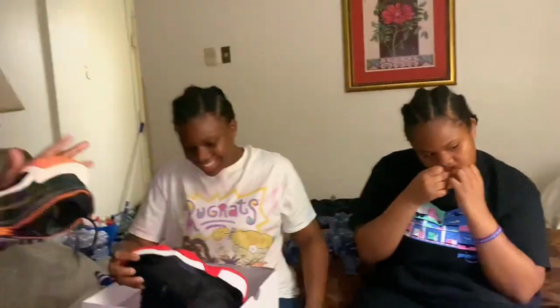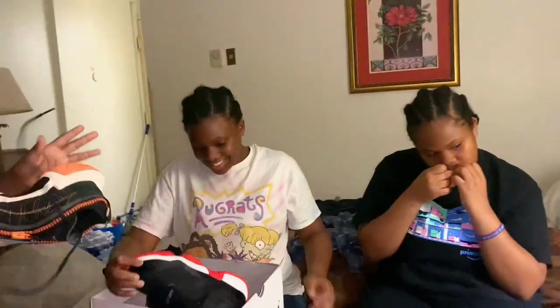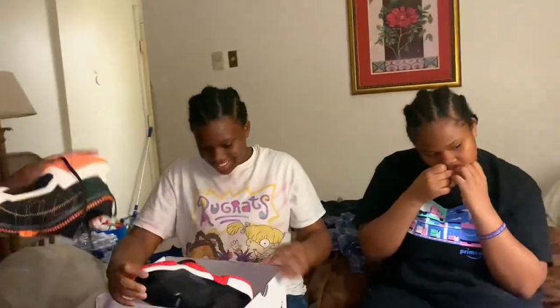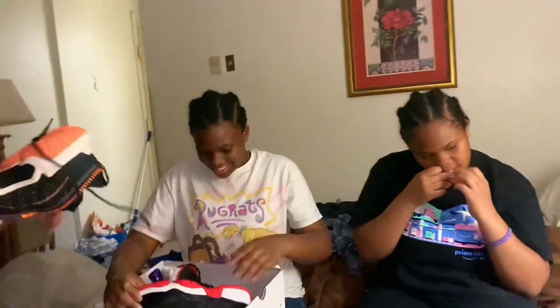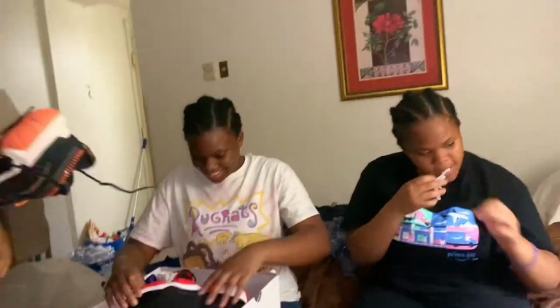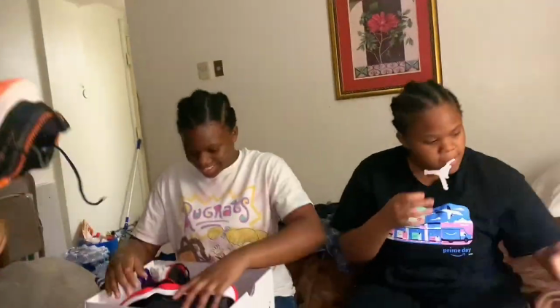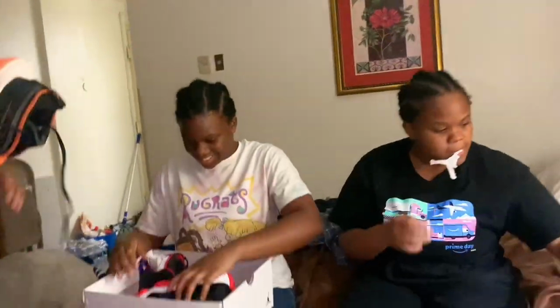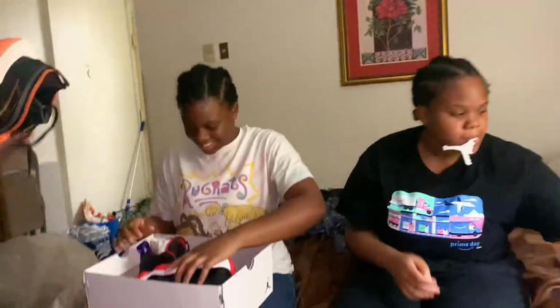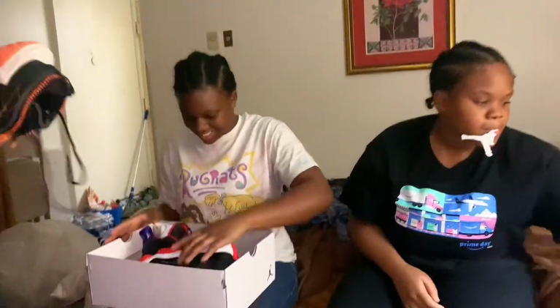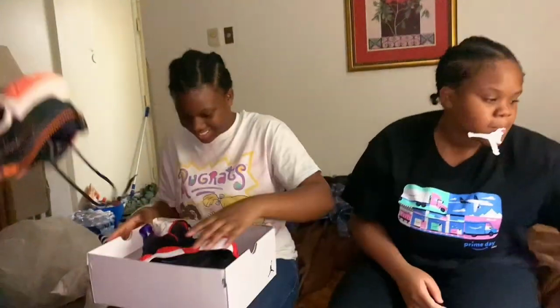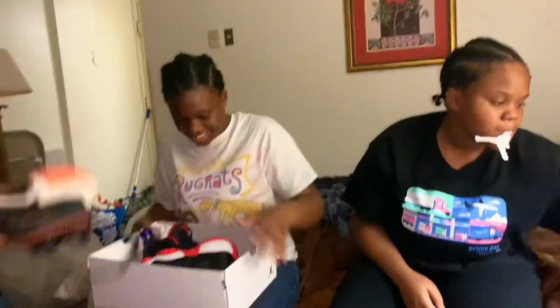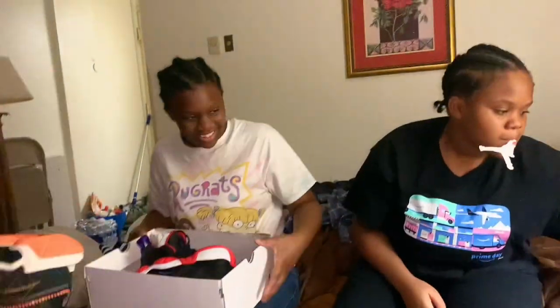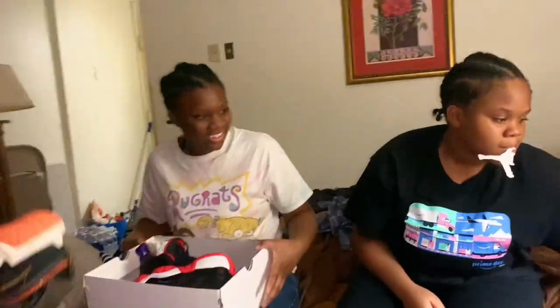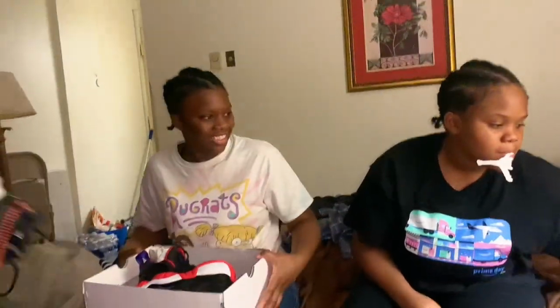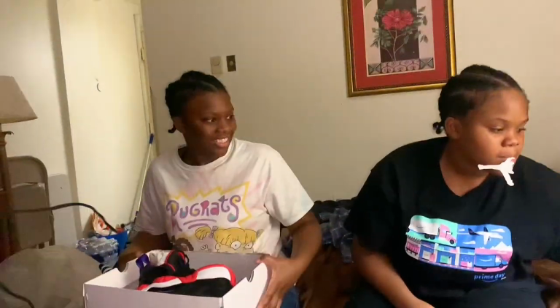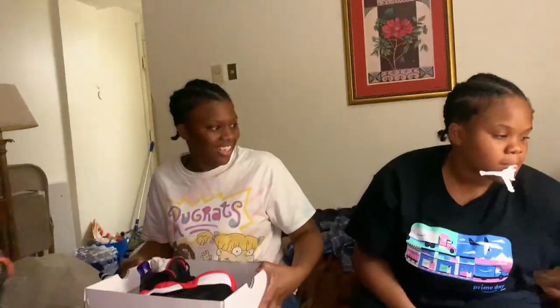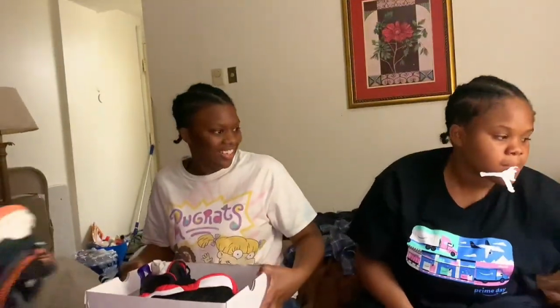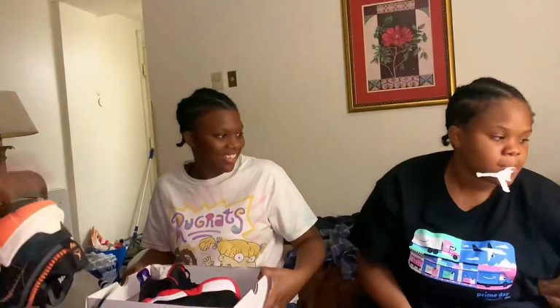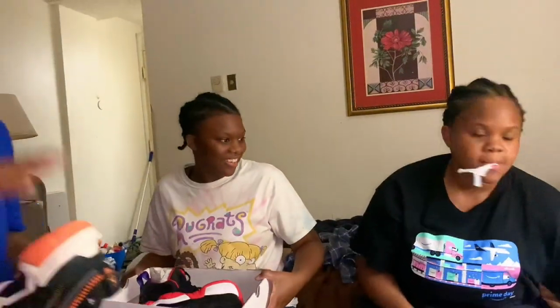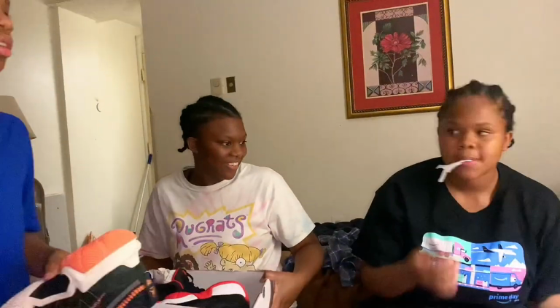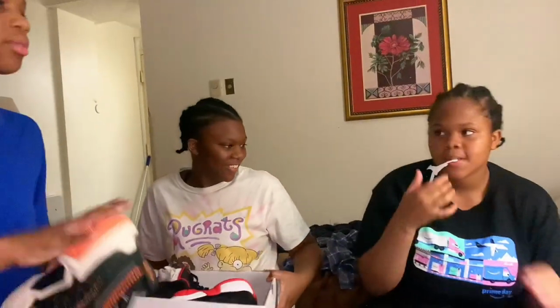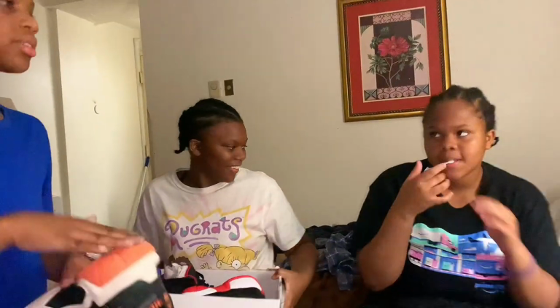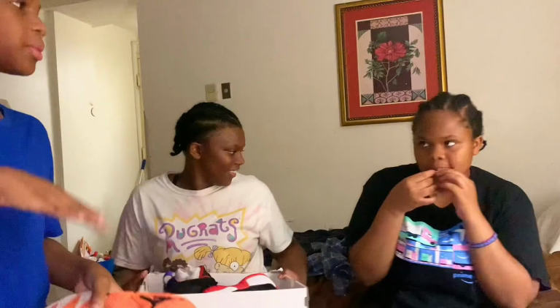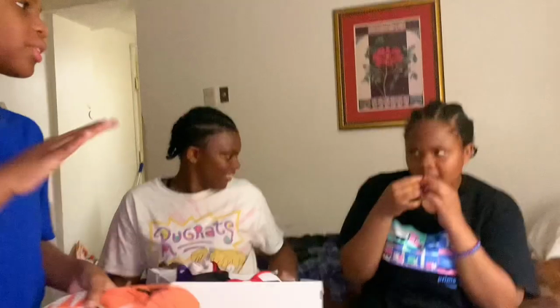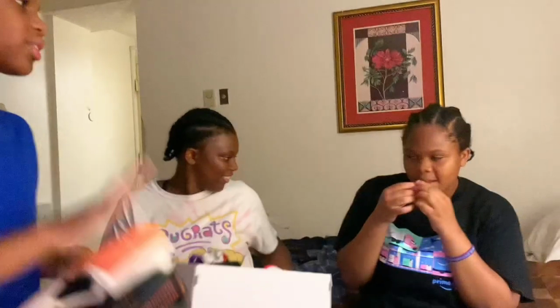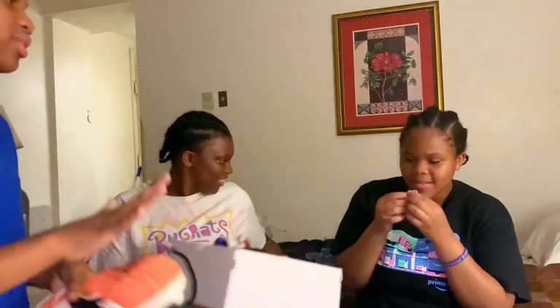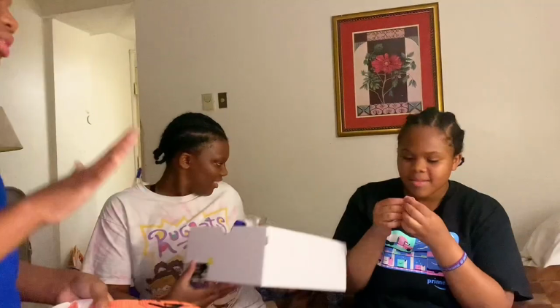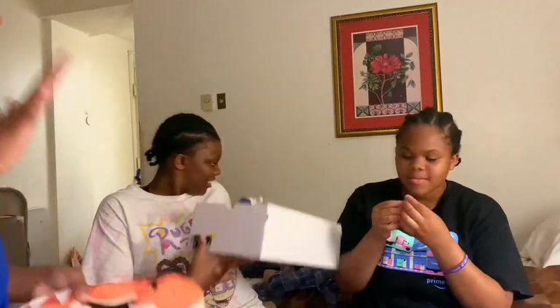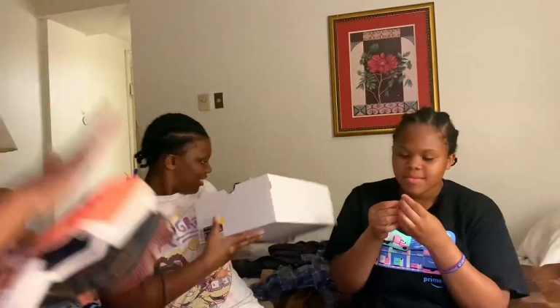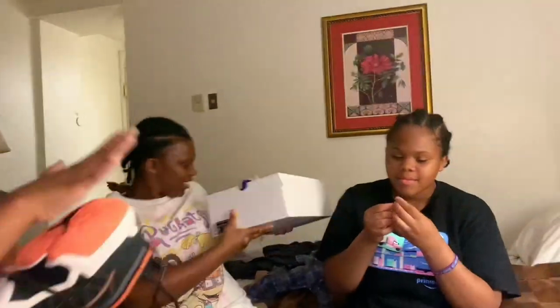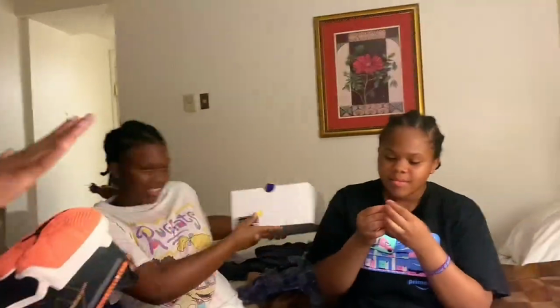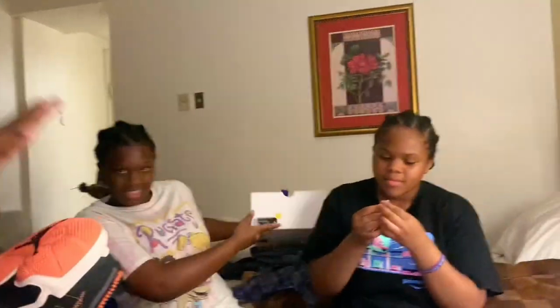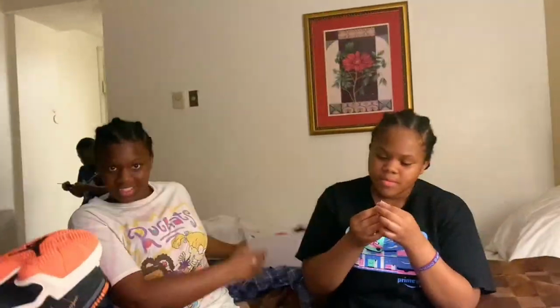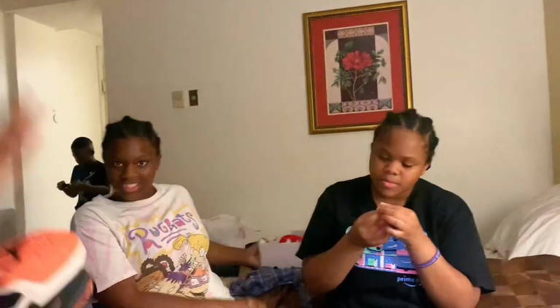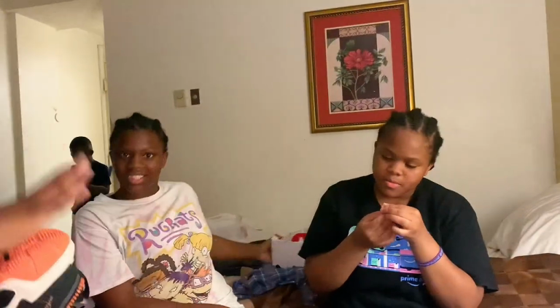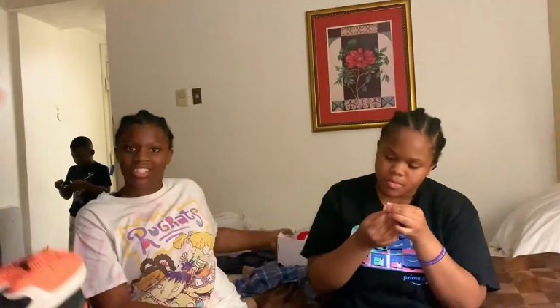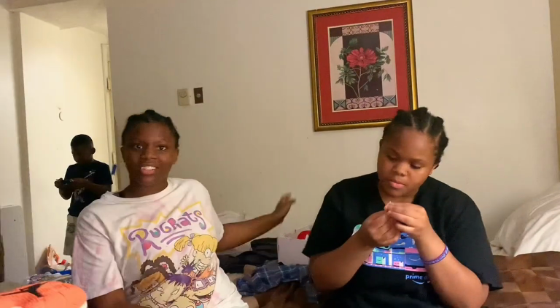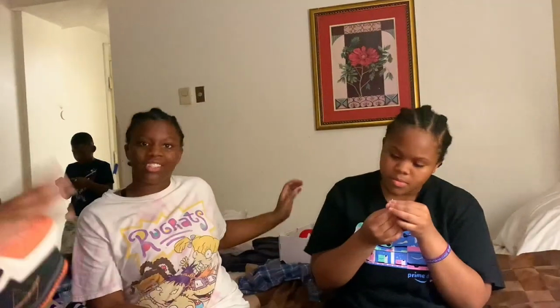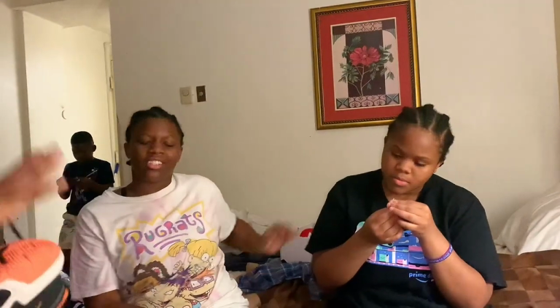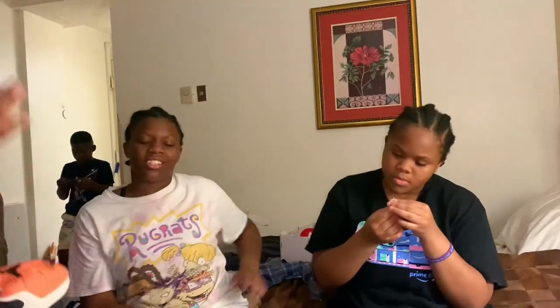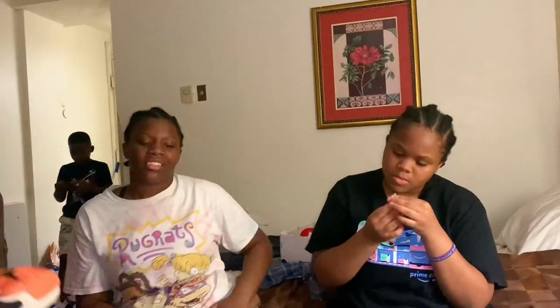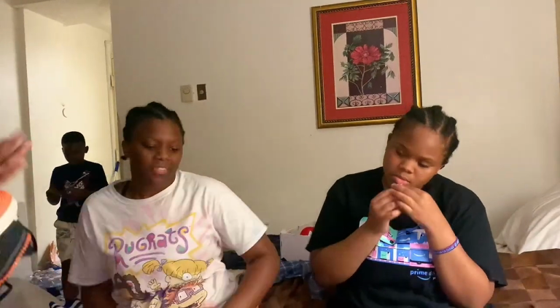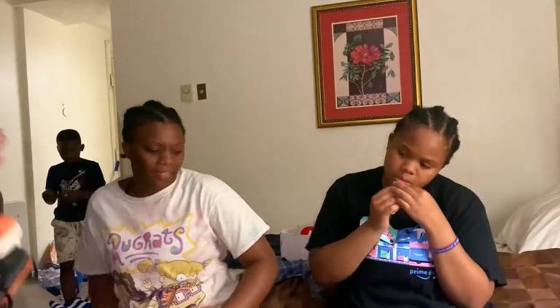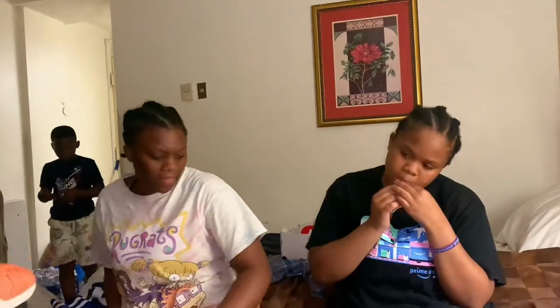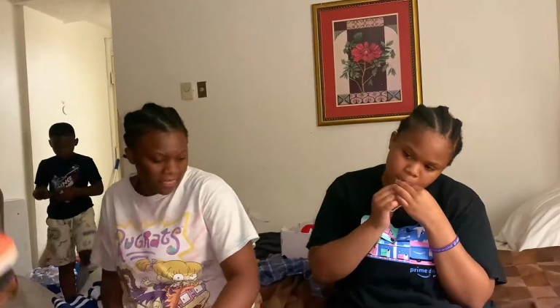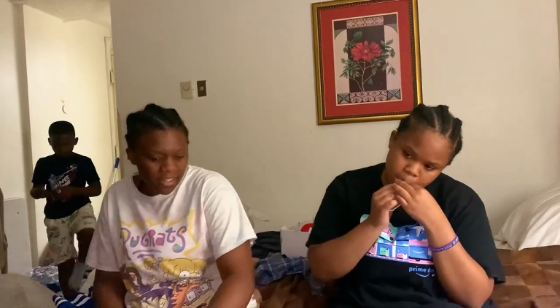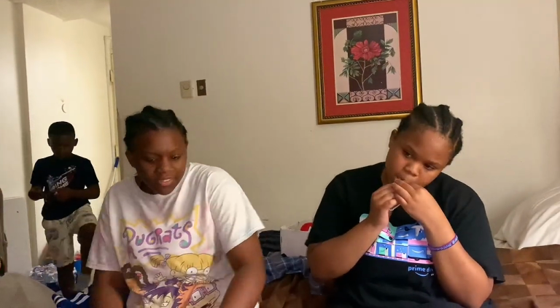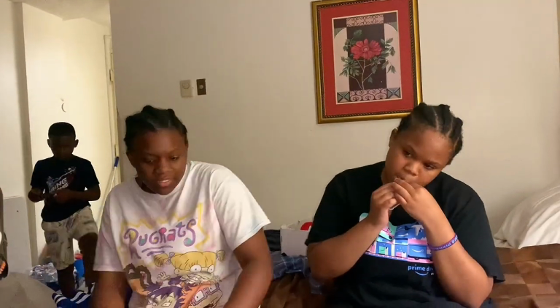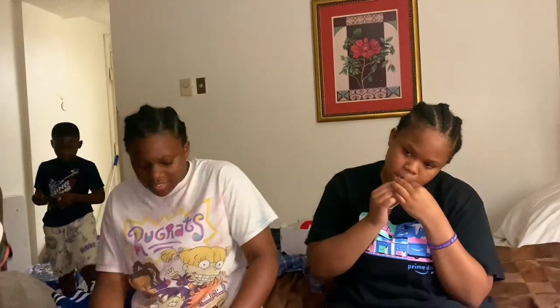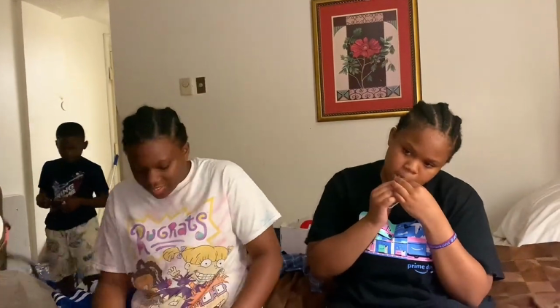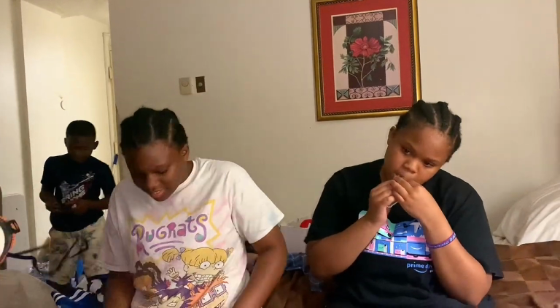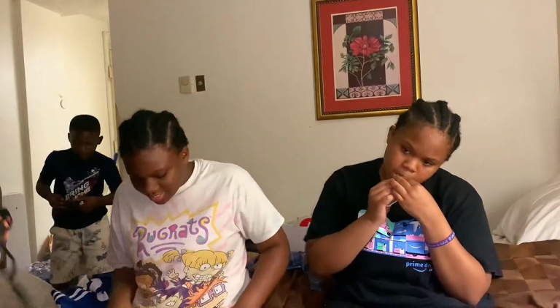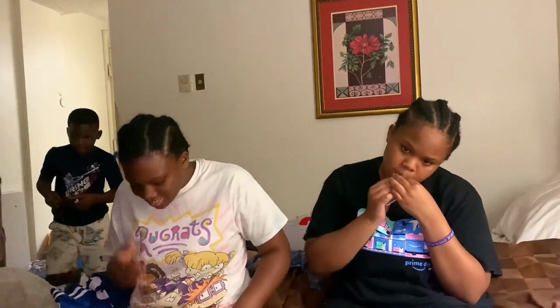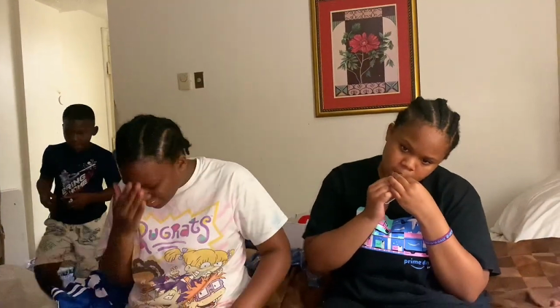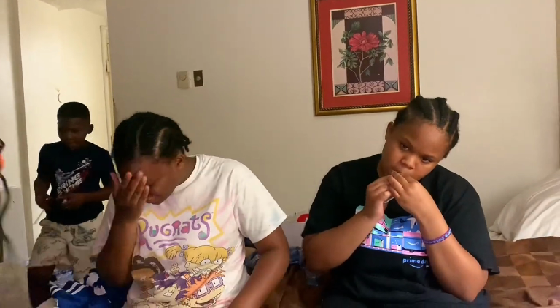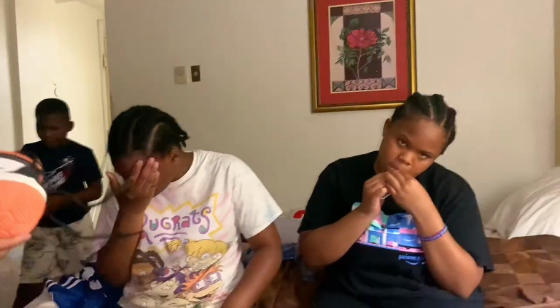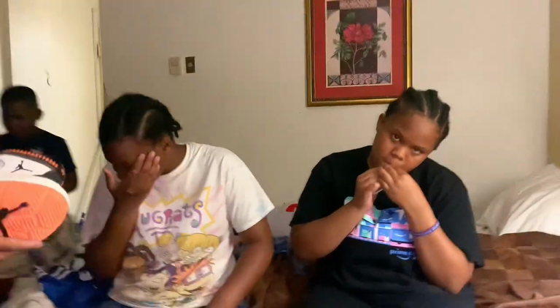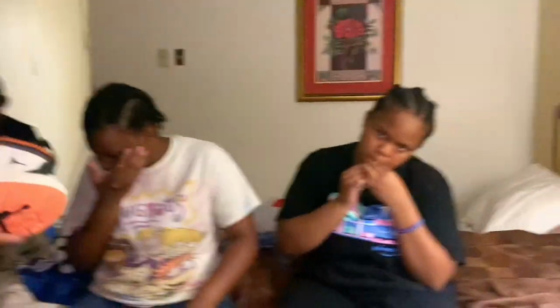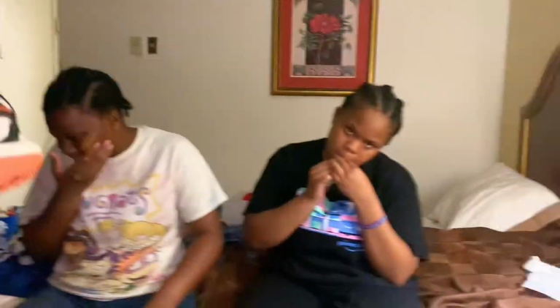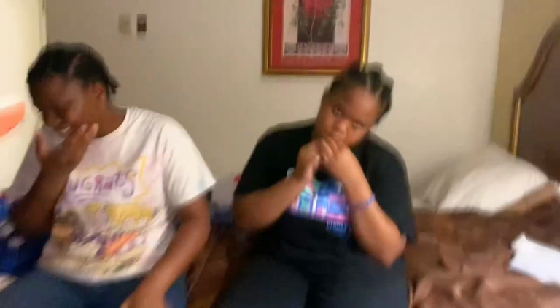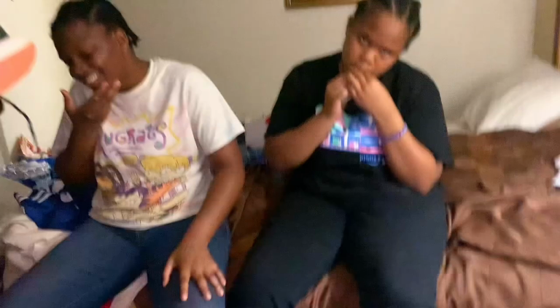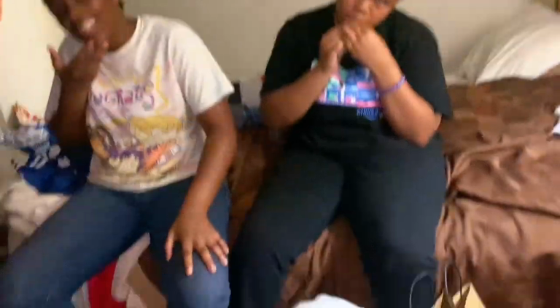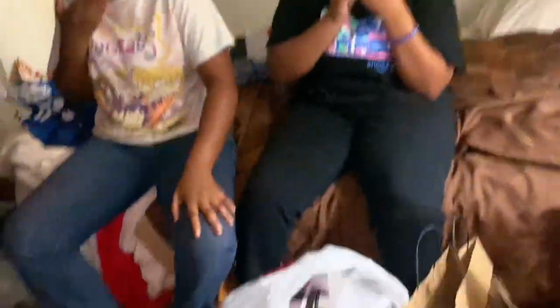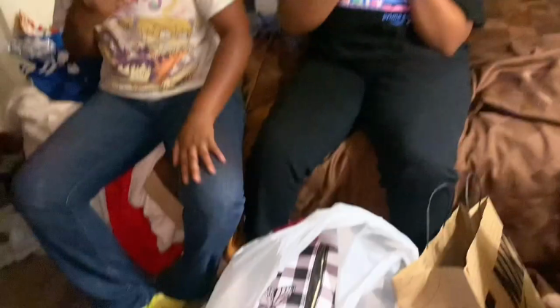You happy you got you some Jordans? Yeah, finally. Well, you've had Jordans before, but yeah.